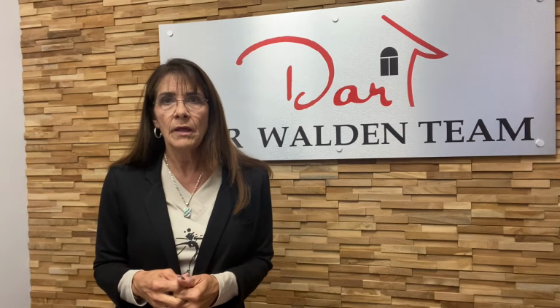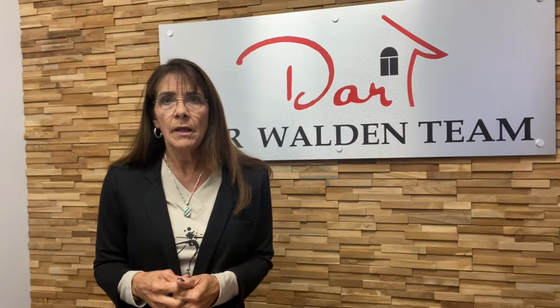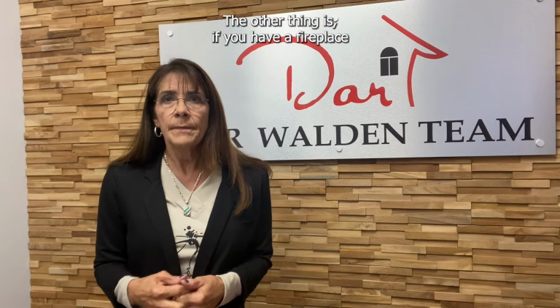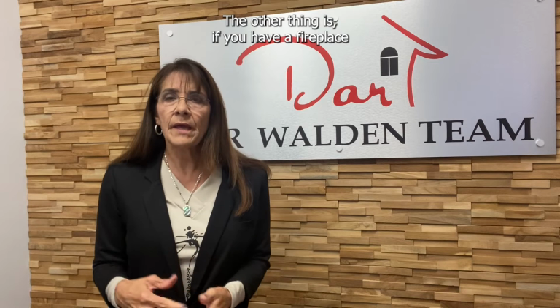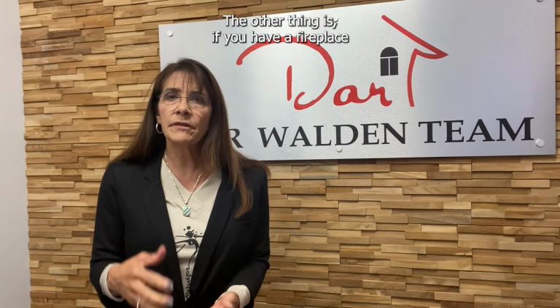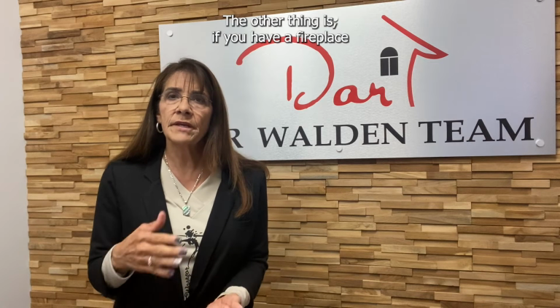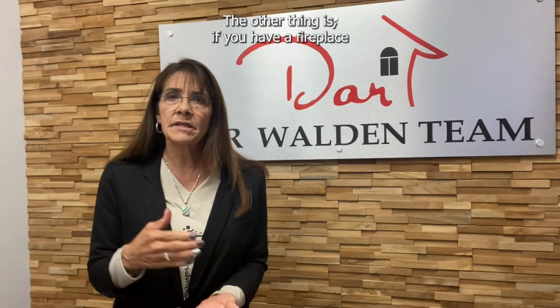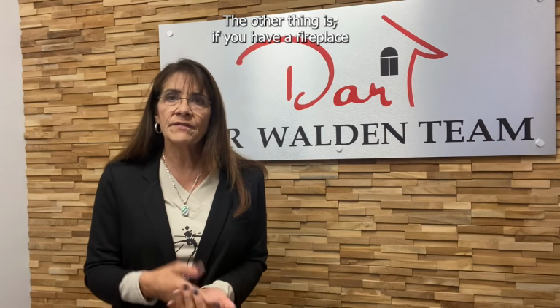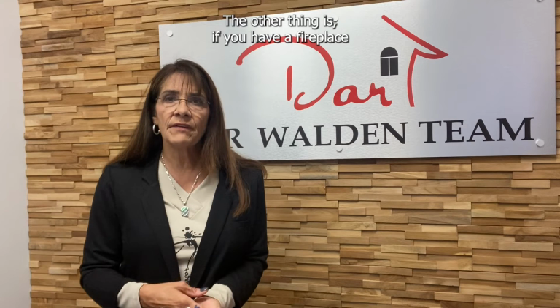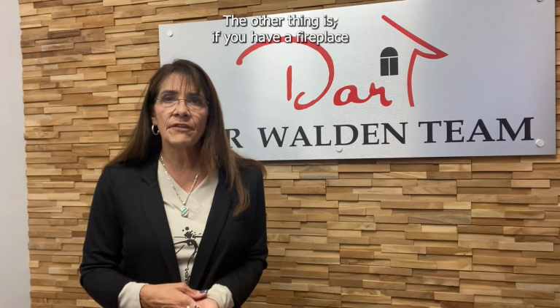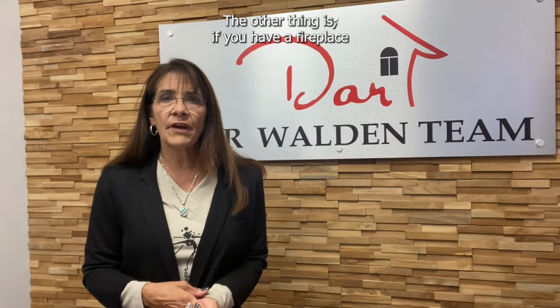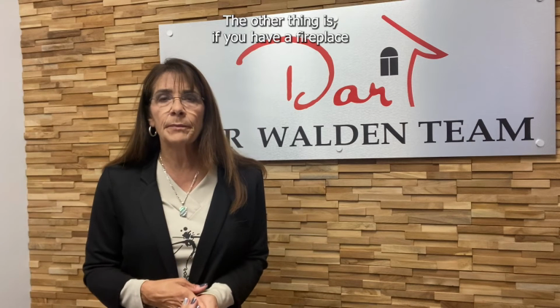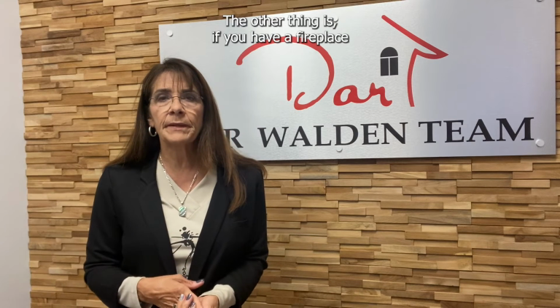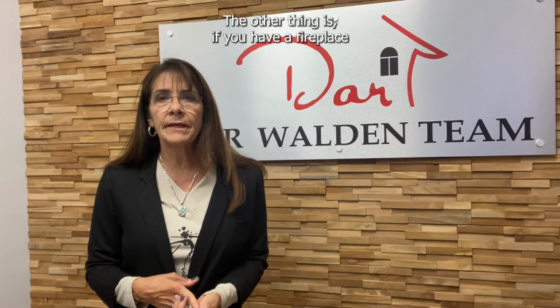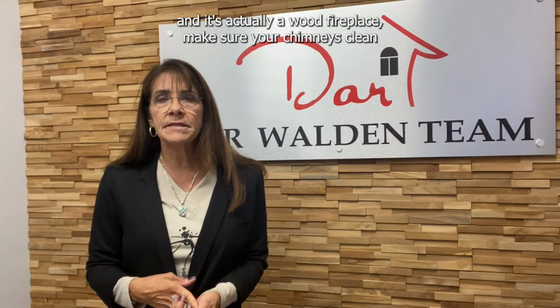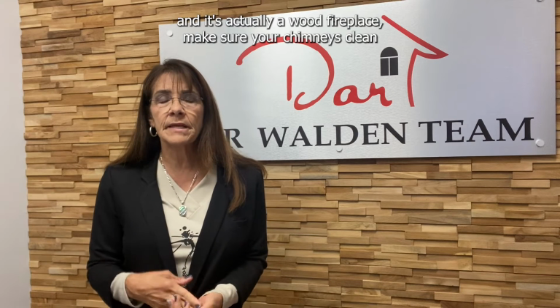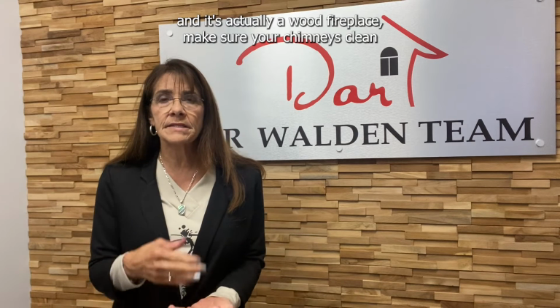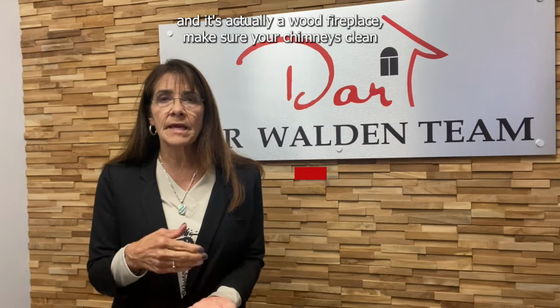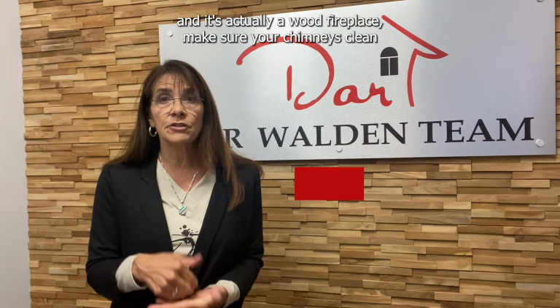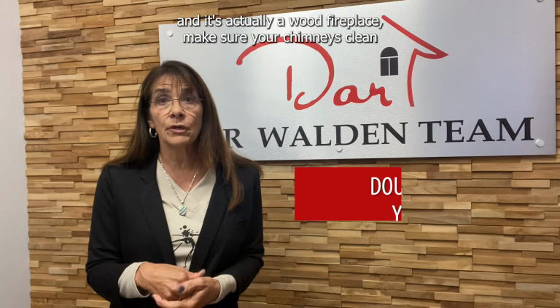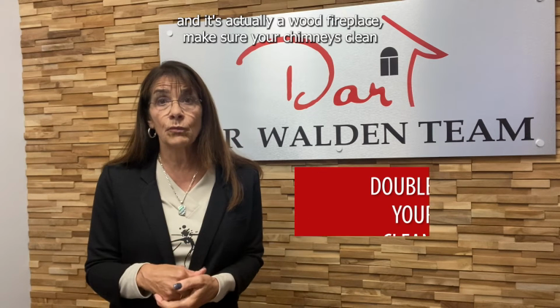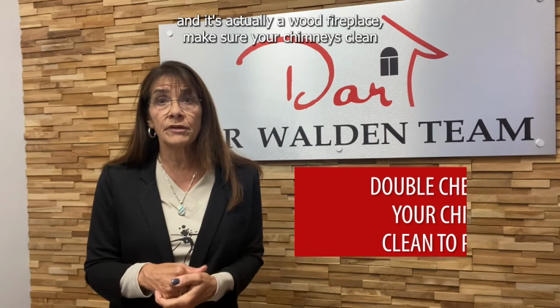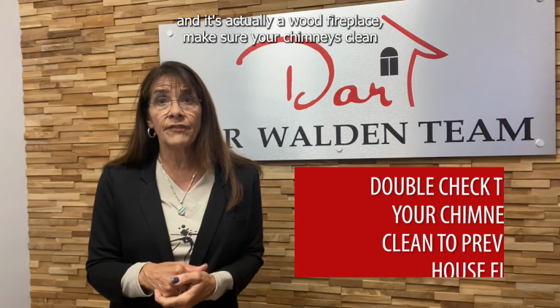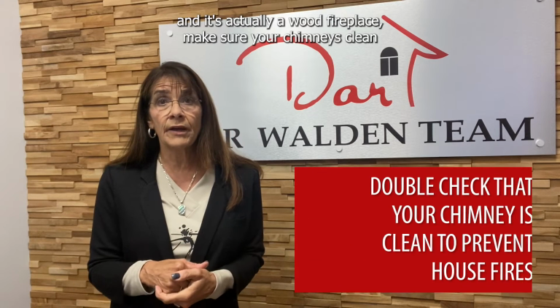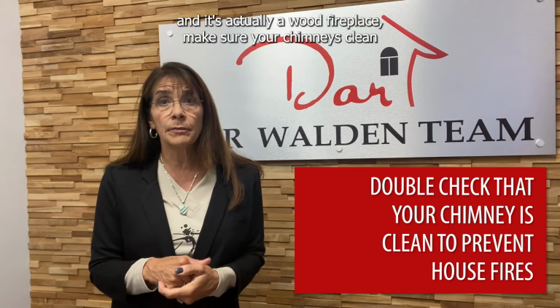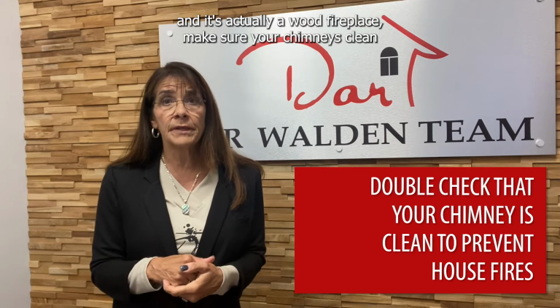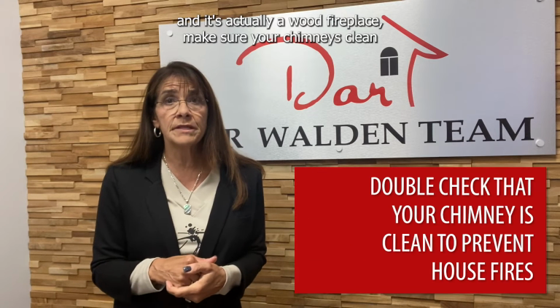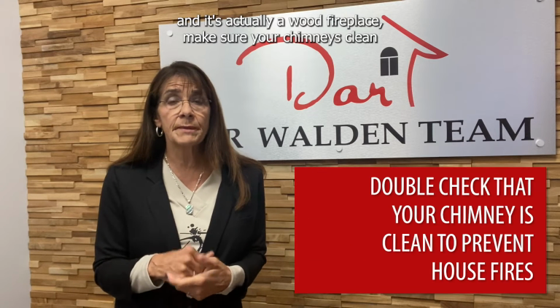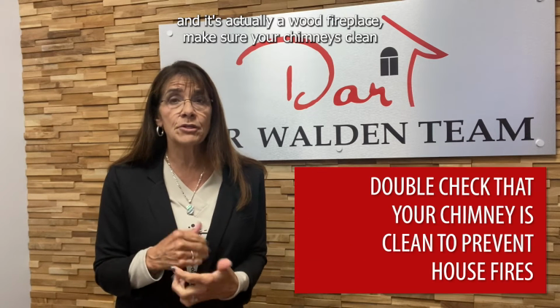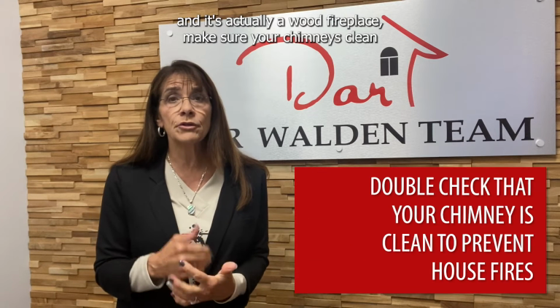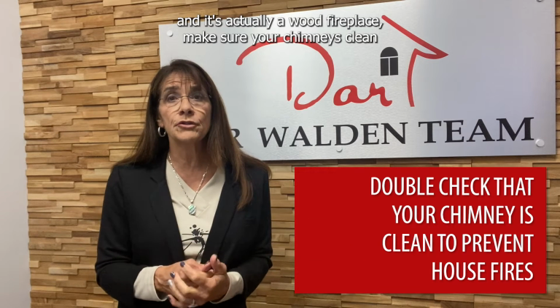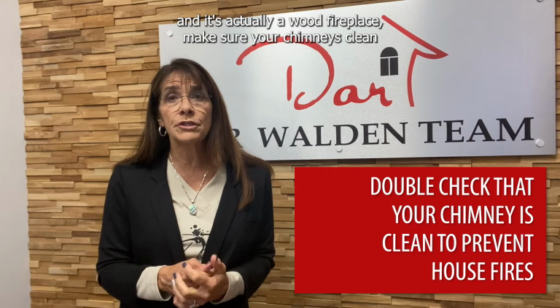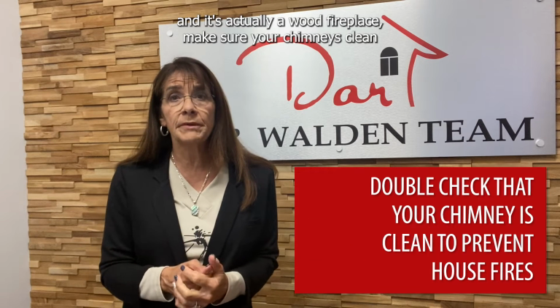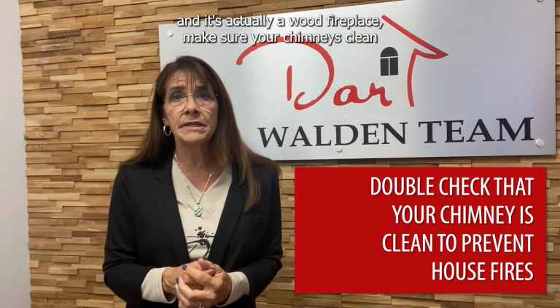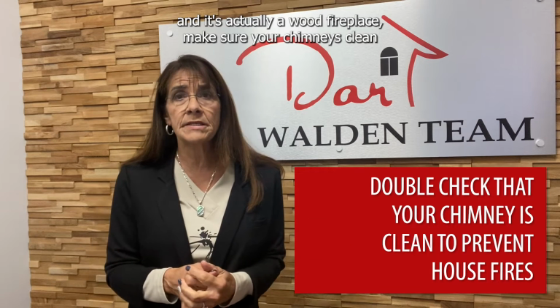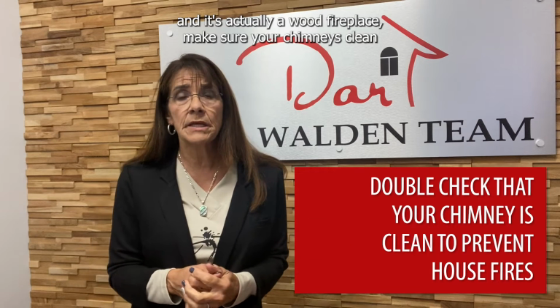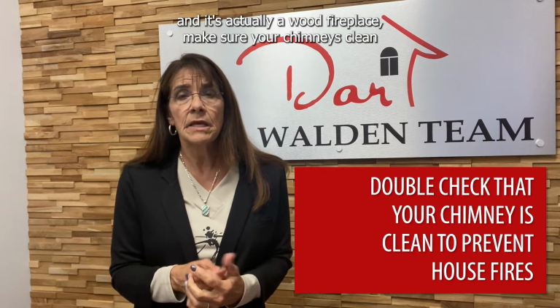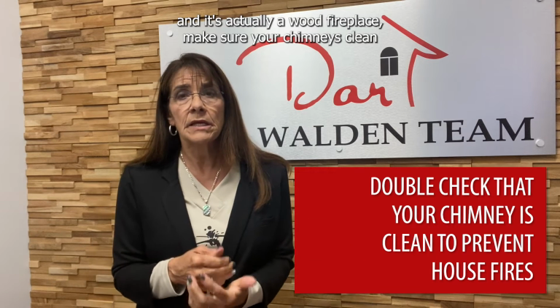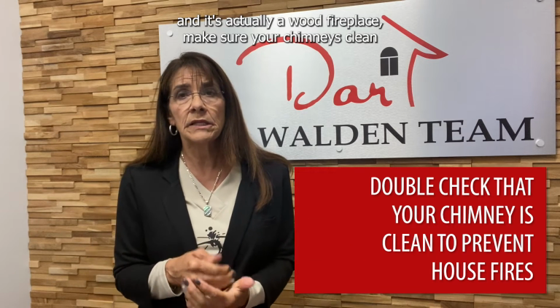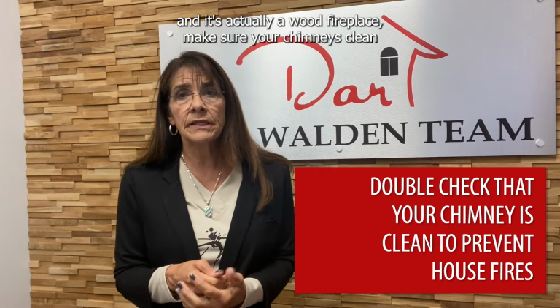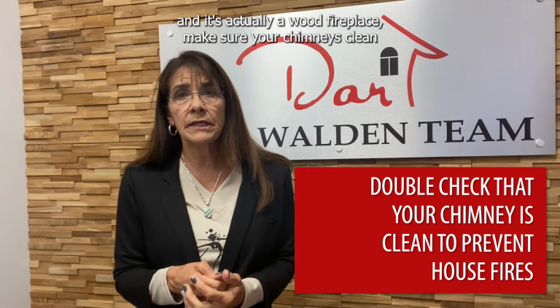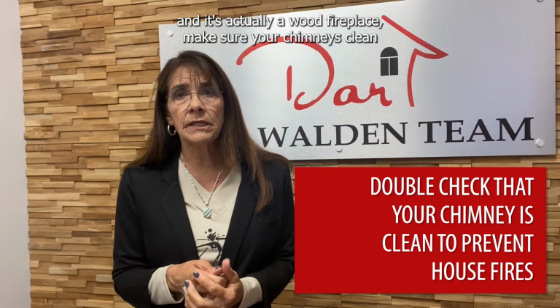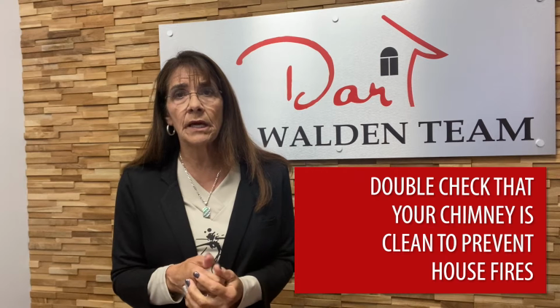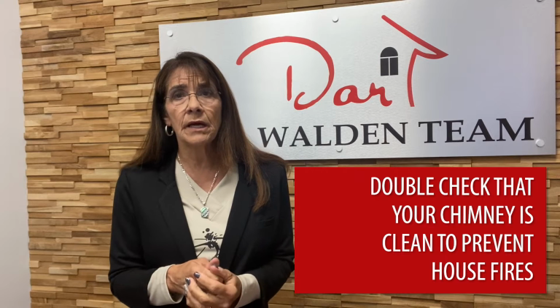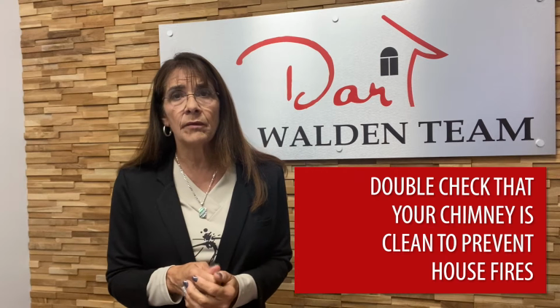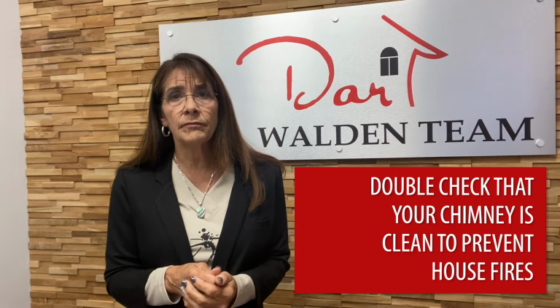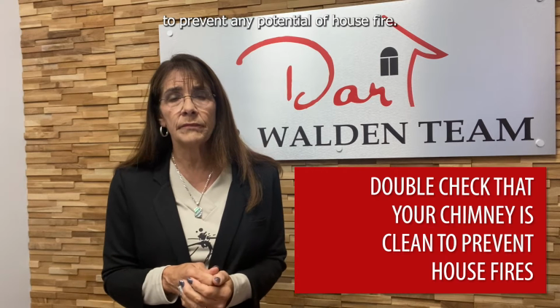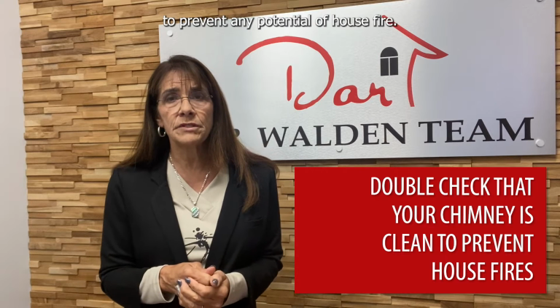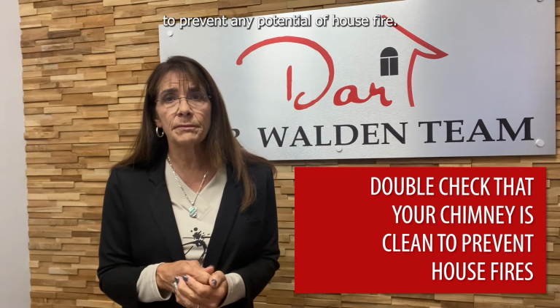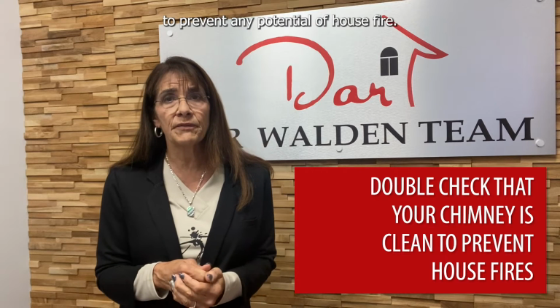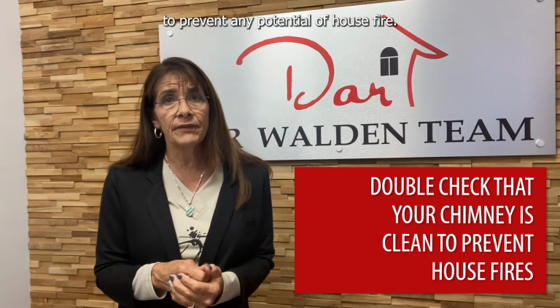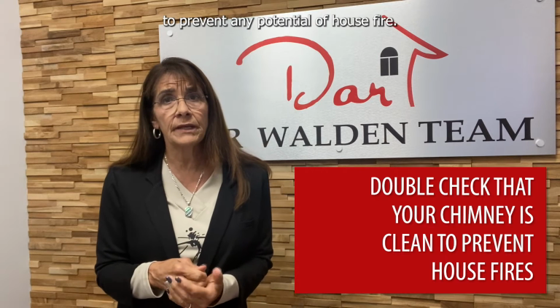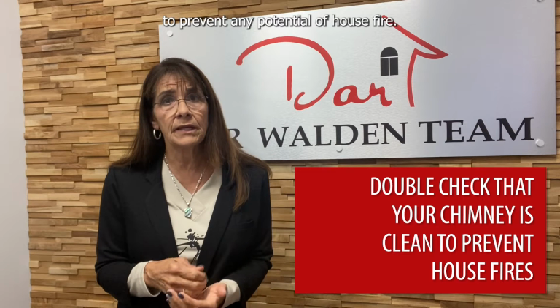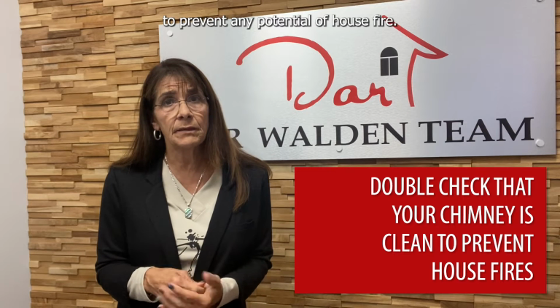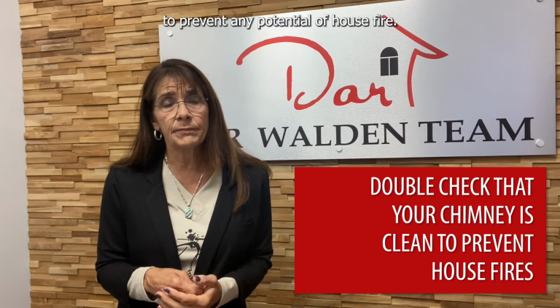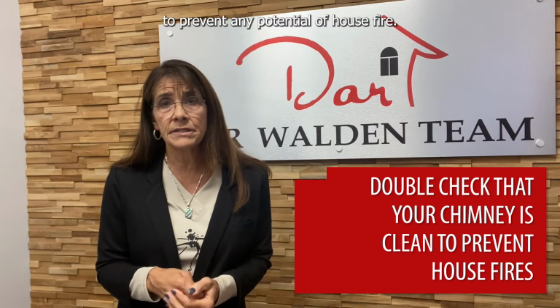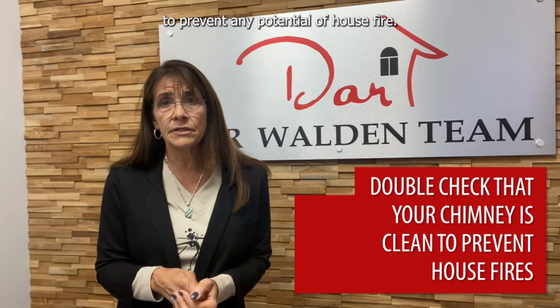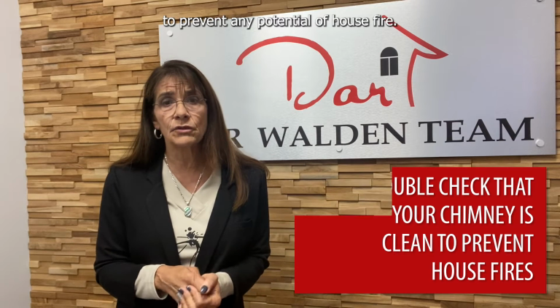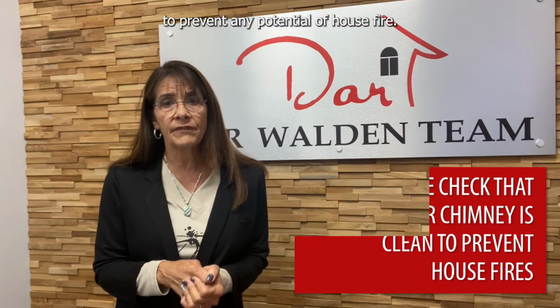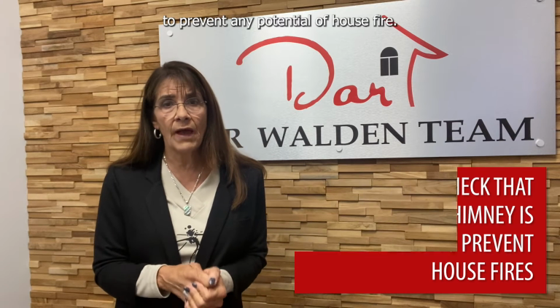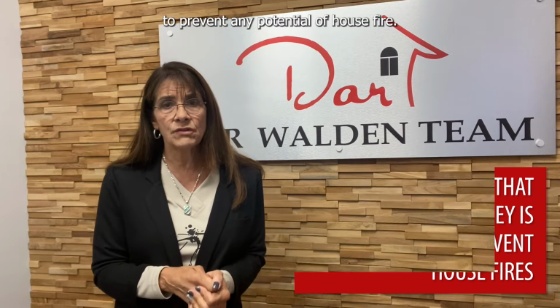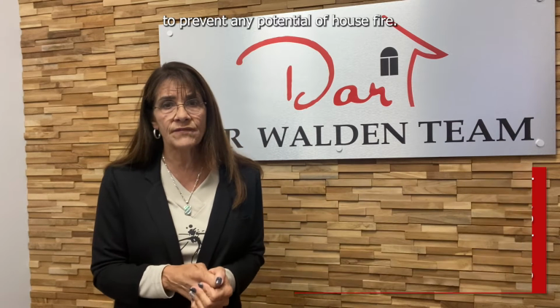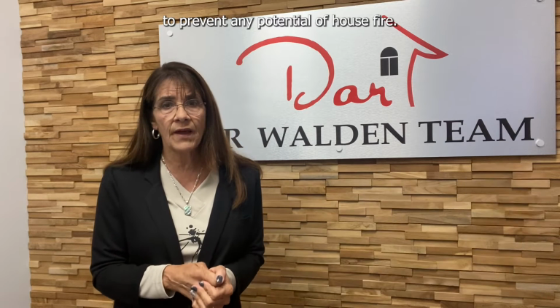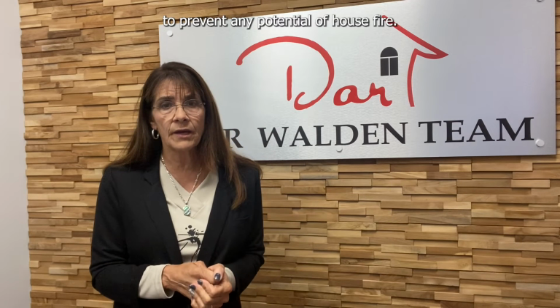The other thing is if you have a fireplace and it's actually a wood fireplace, make sure your chimney is clean to prevent any potential of a house fire.